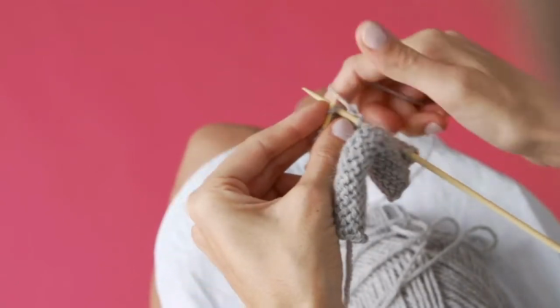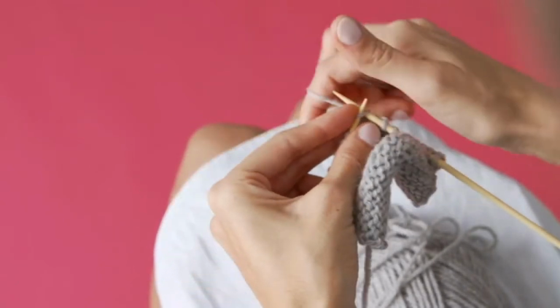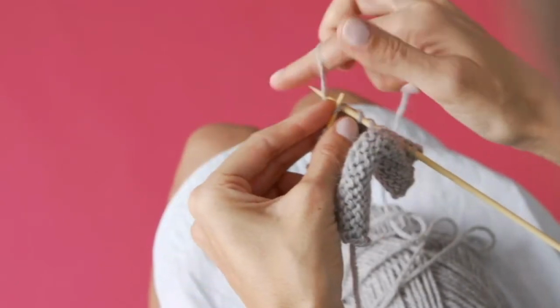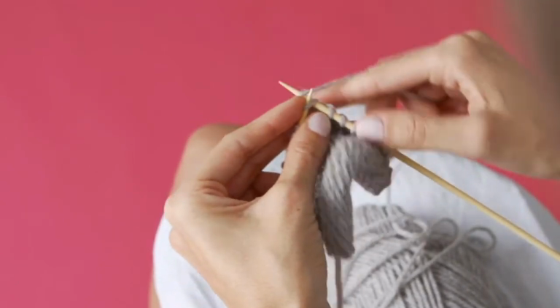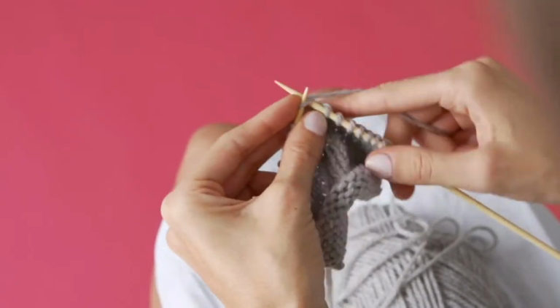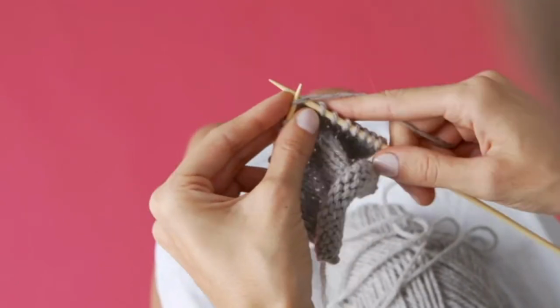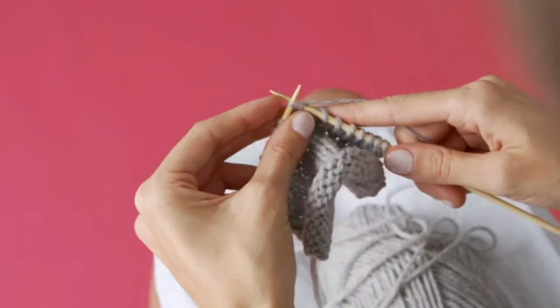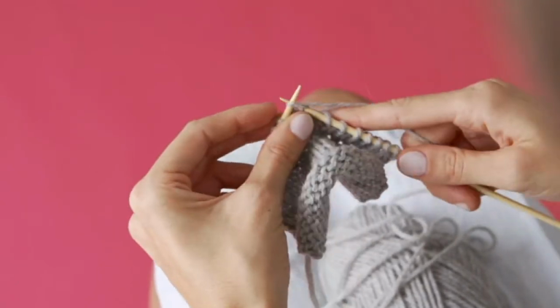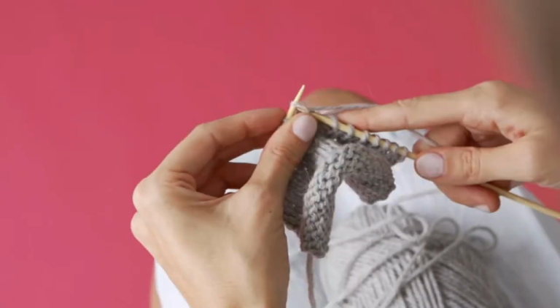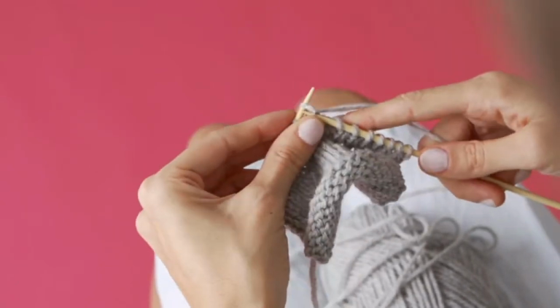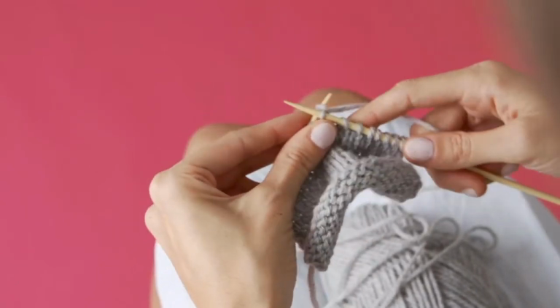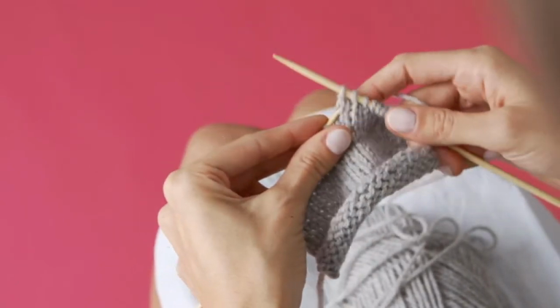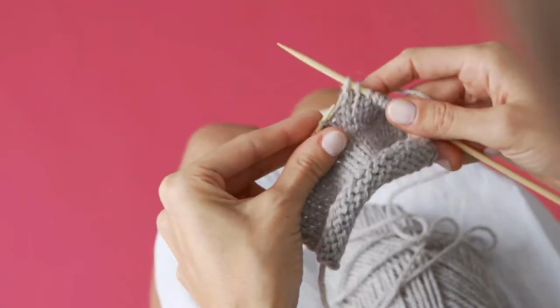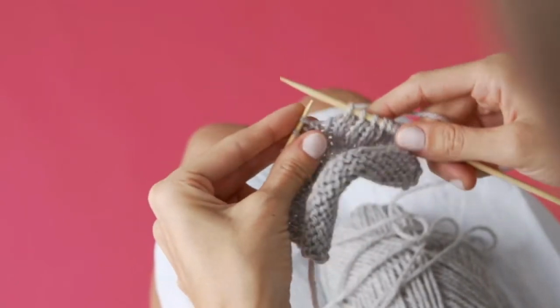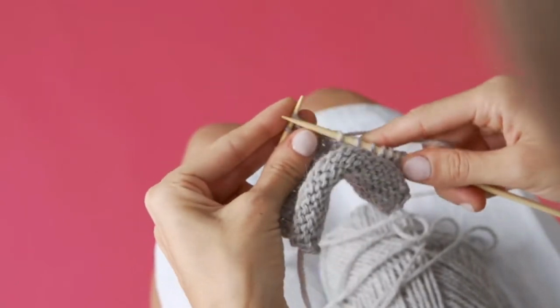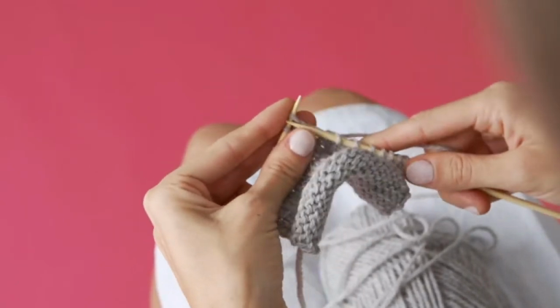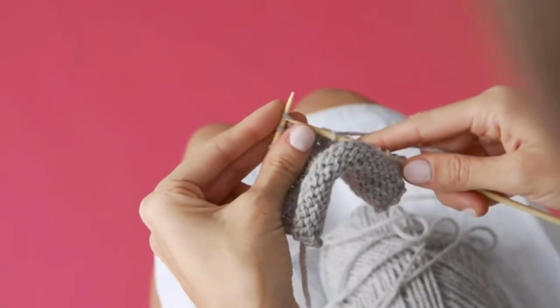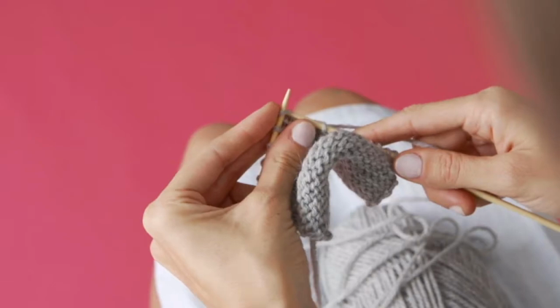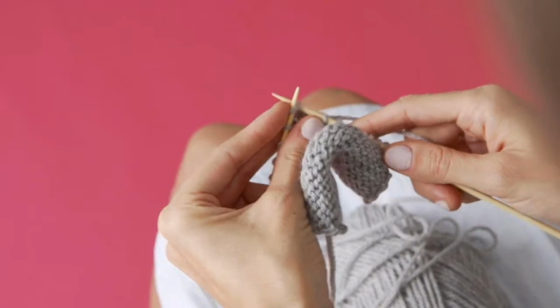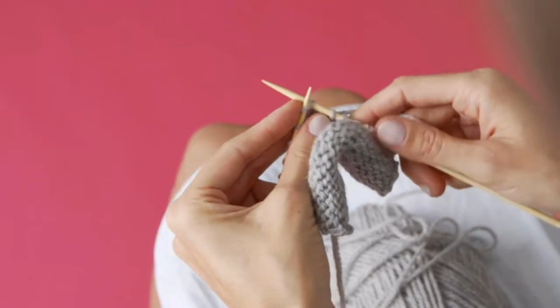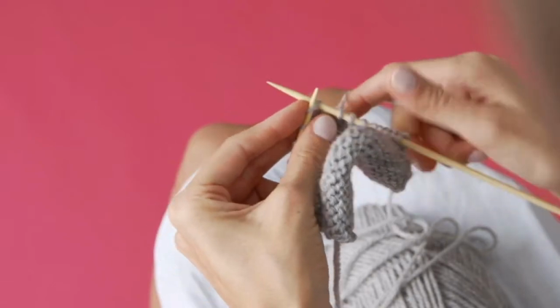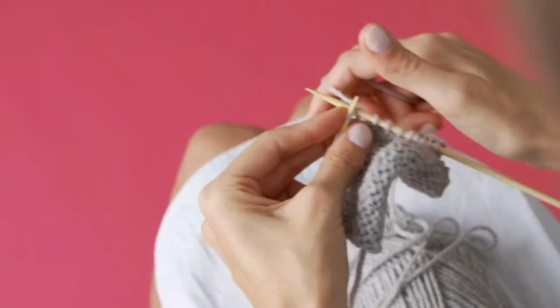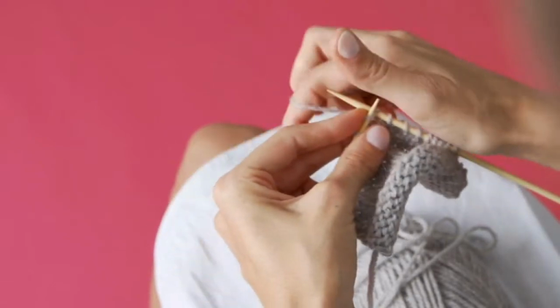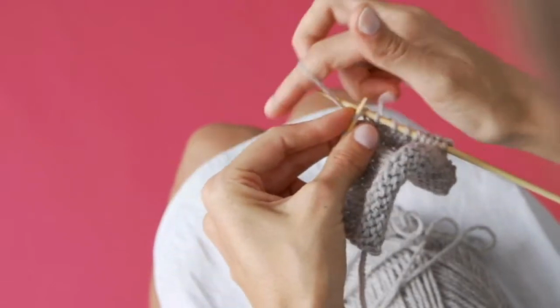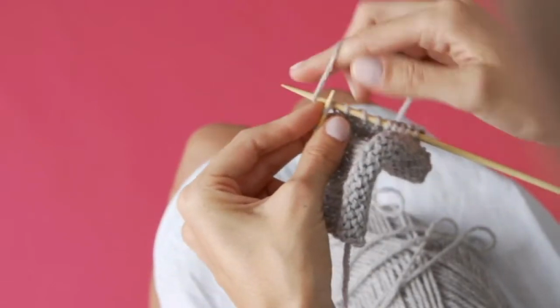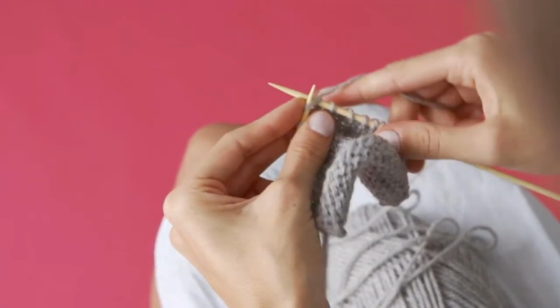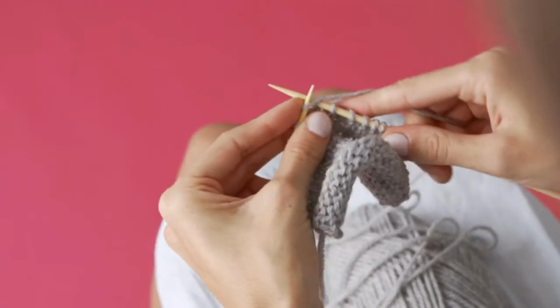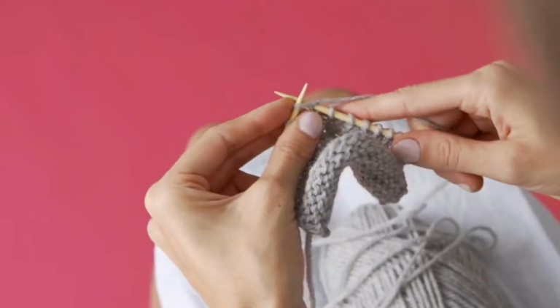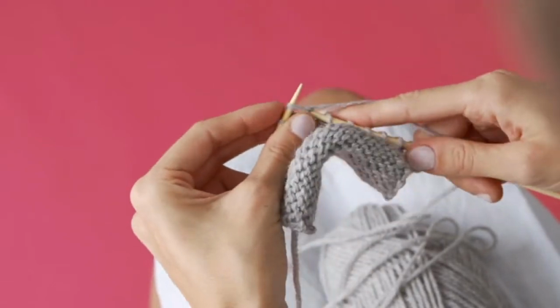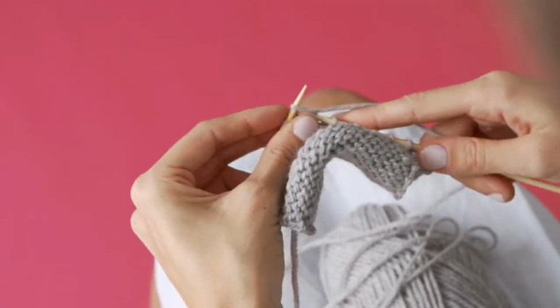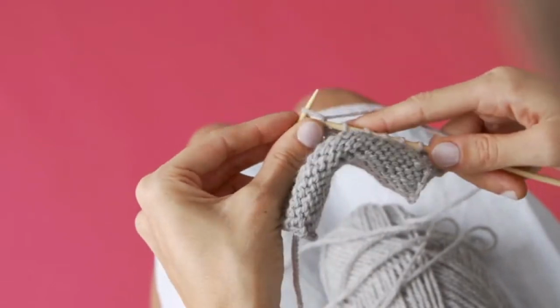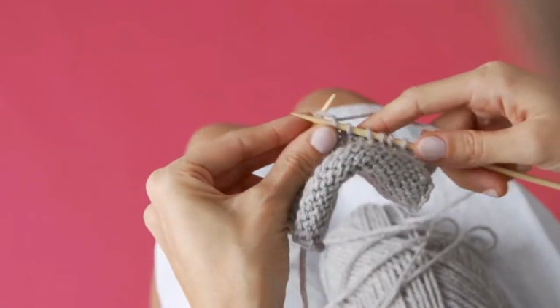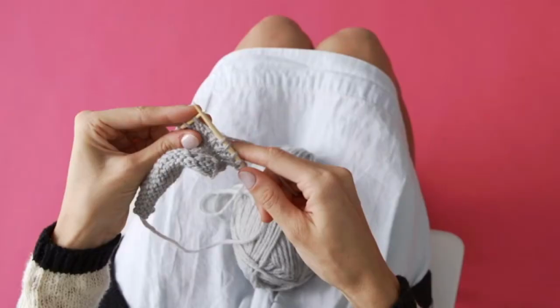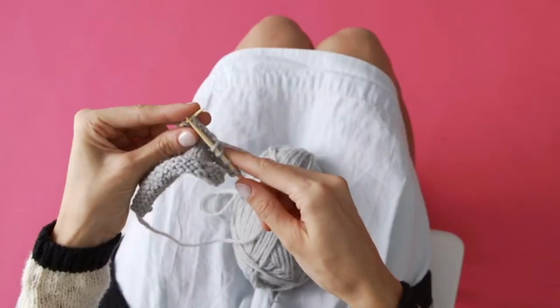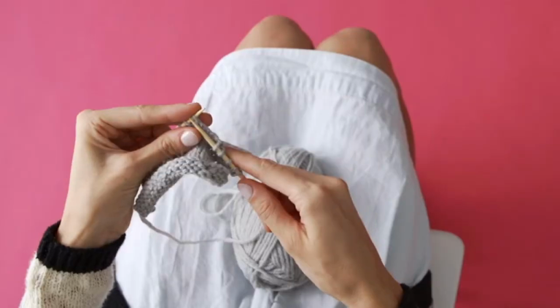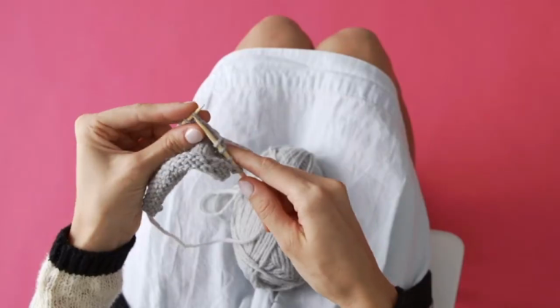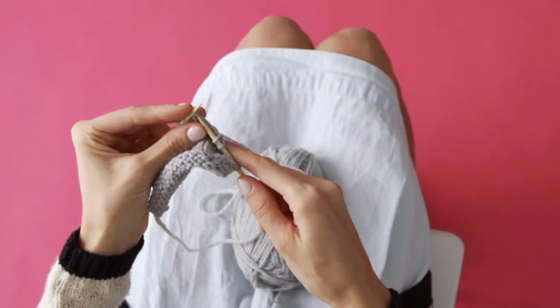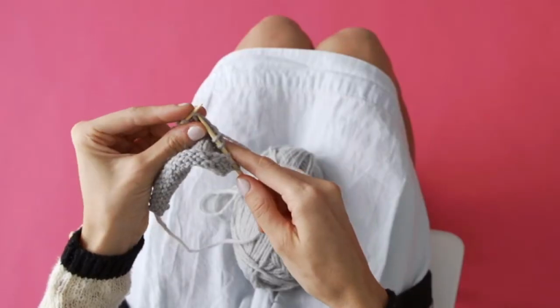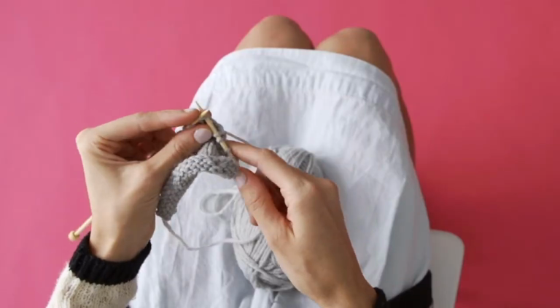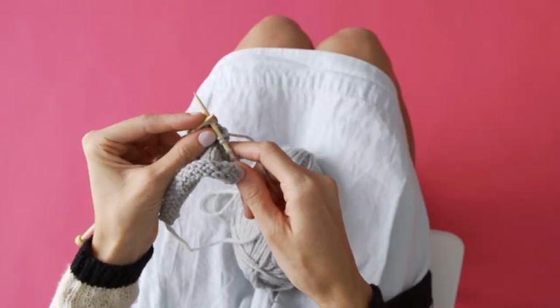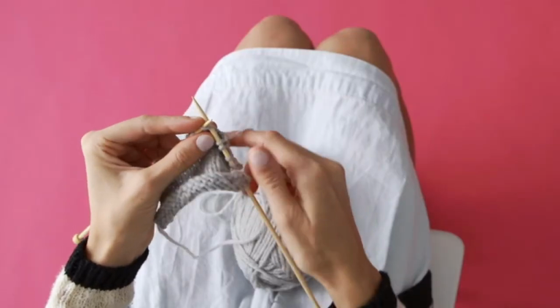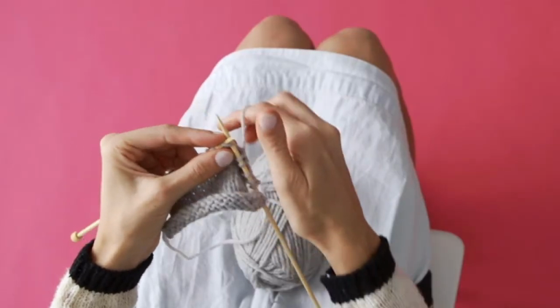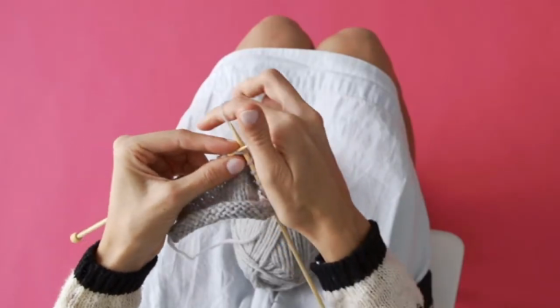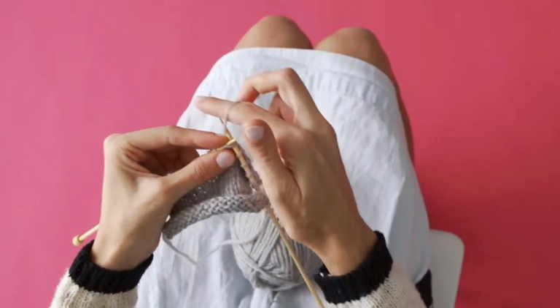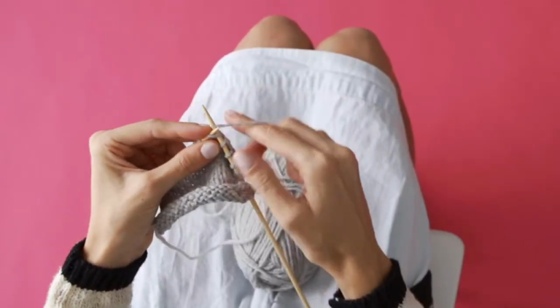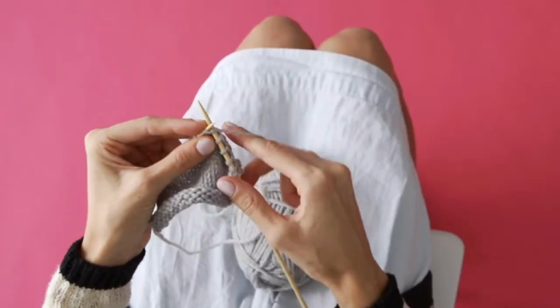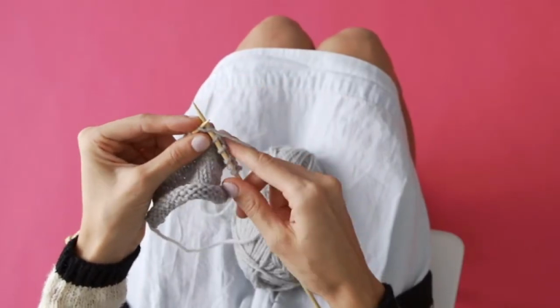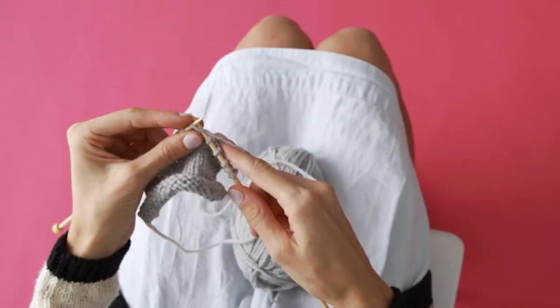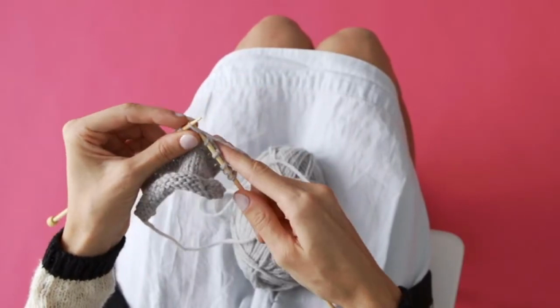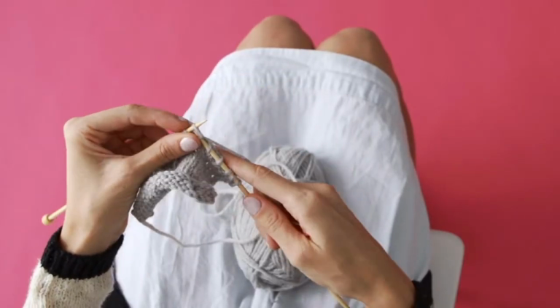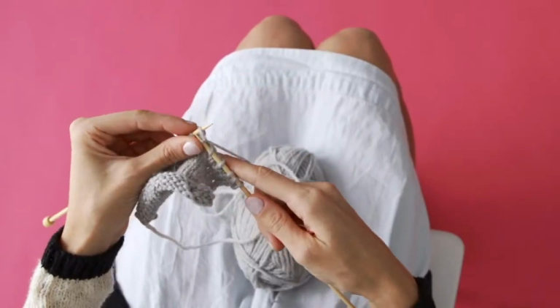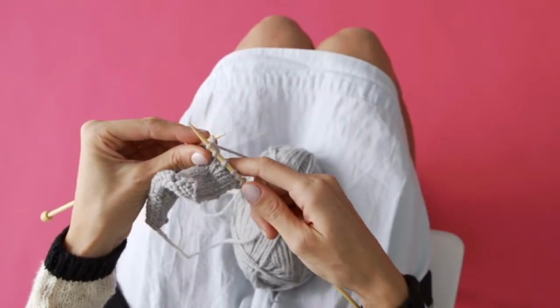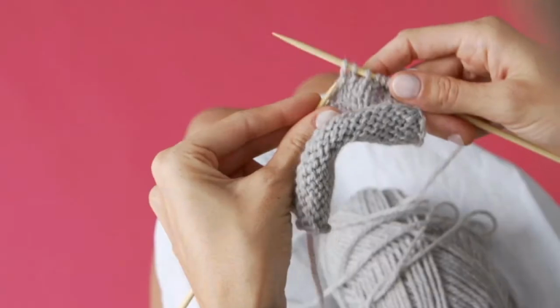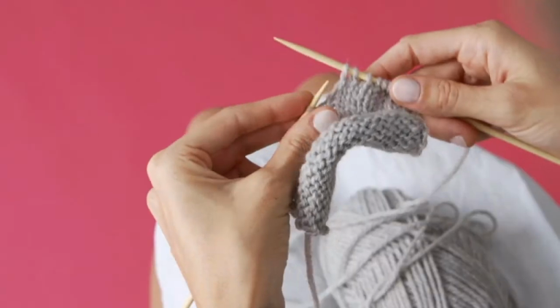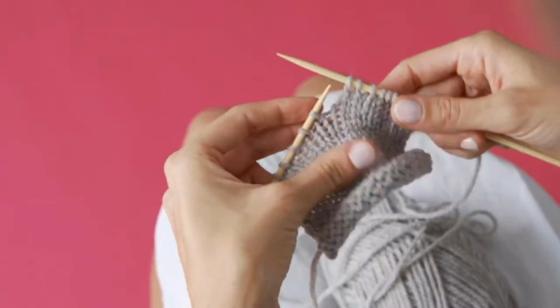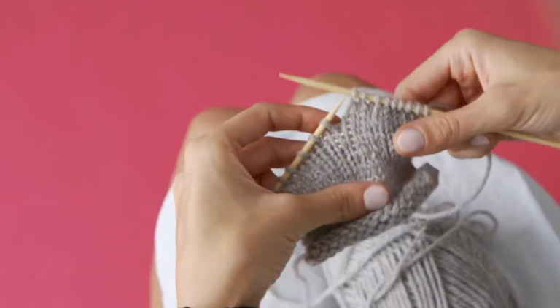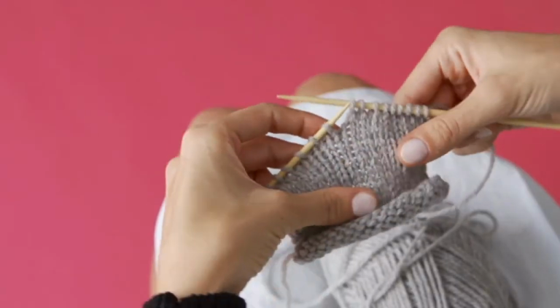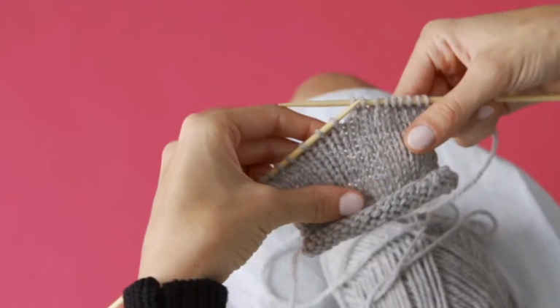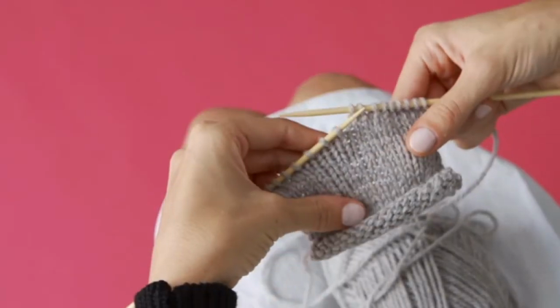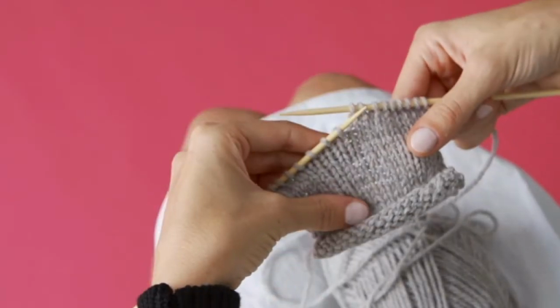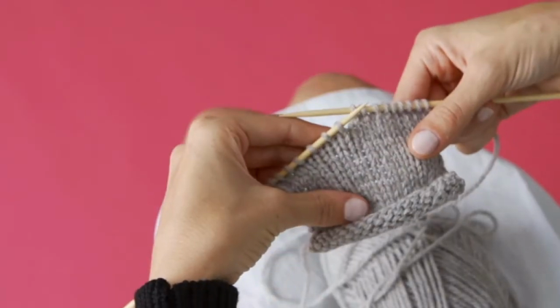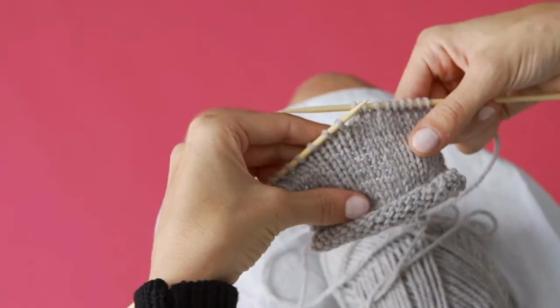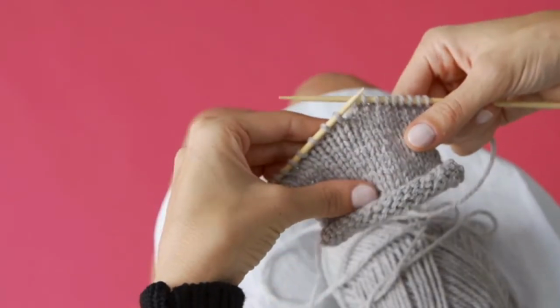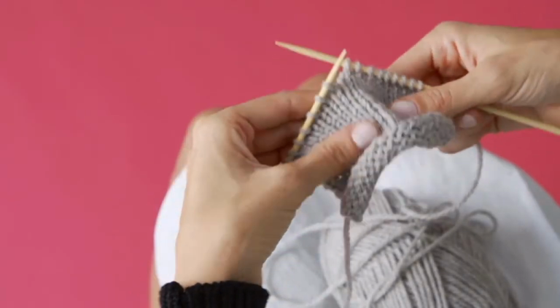Once you get used to it, you'll be able to move a little bit more quickly. And that's the knit stitch.